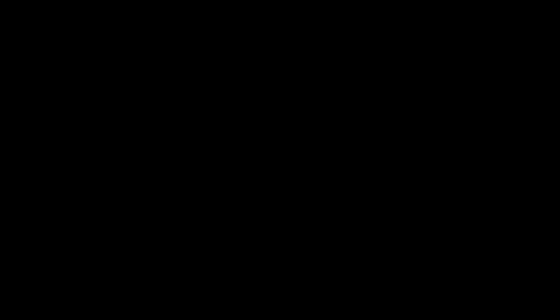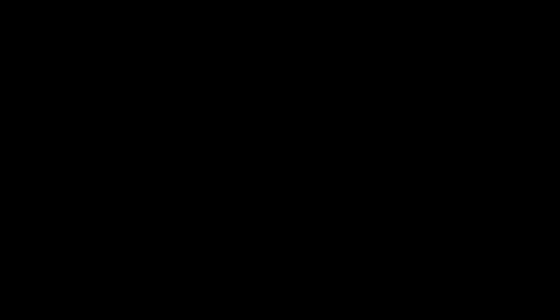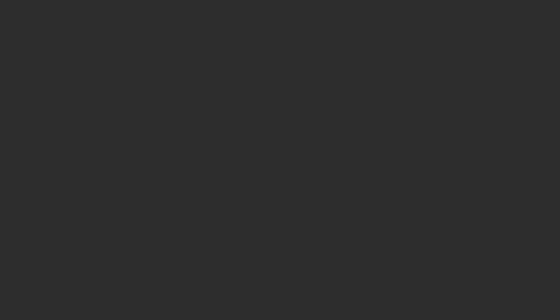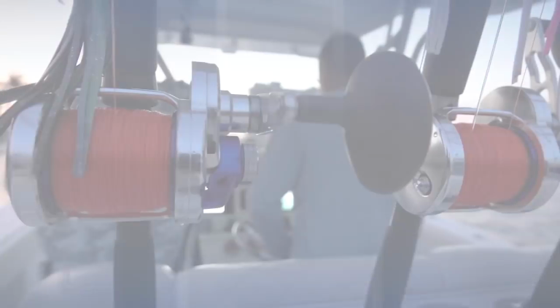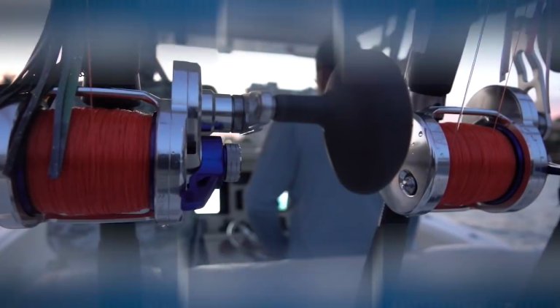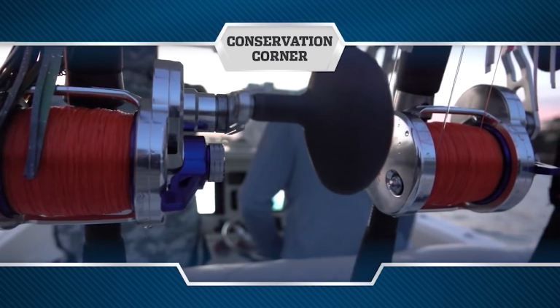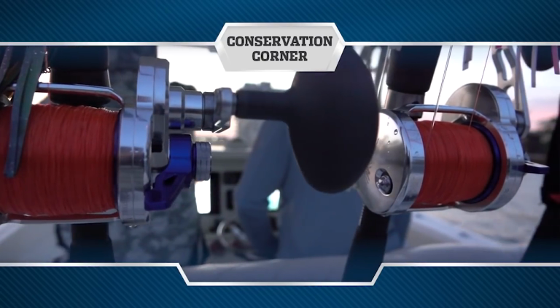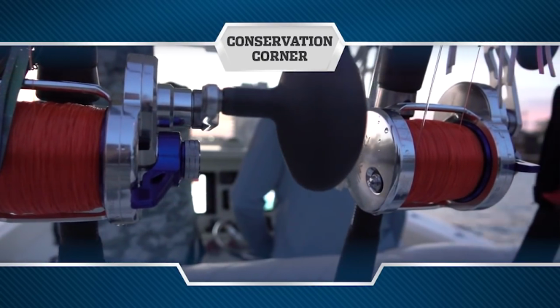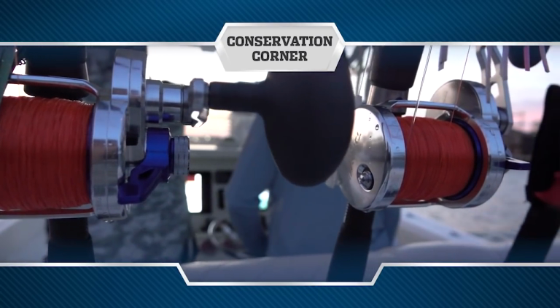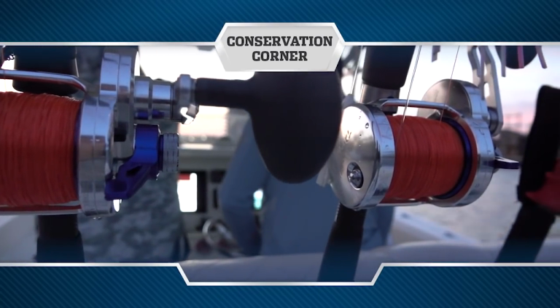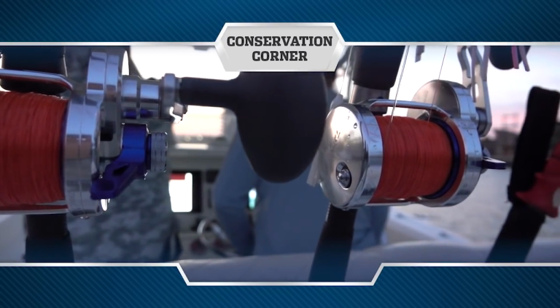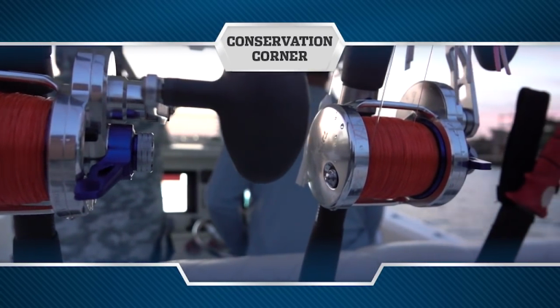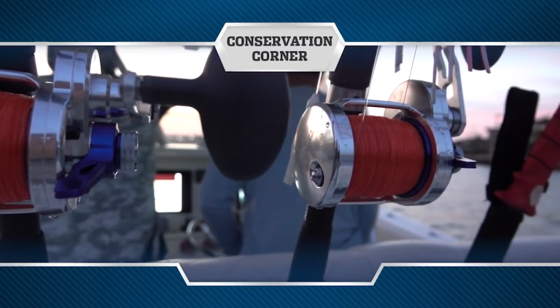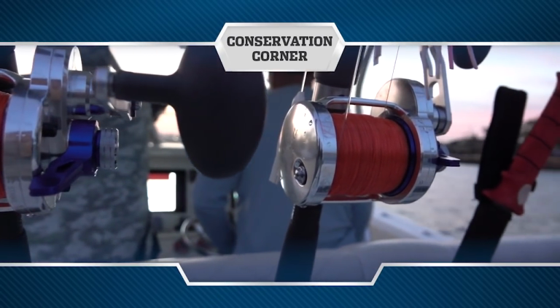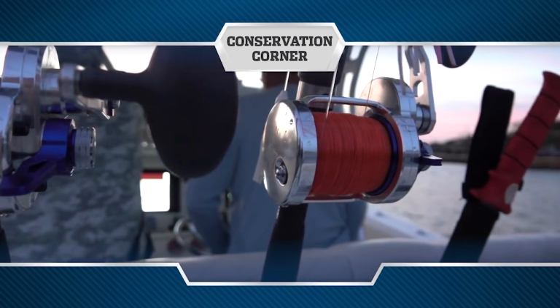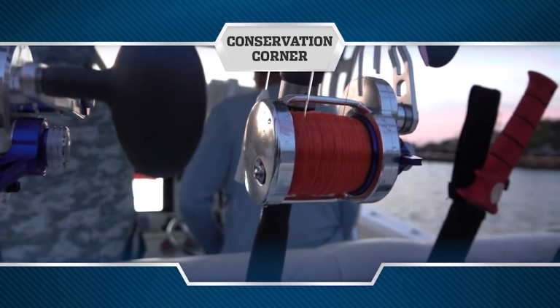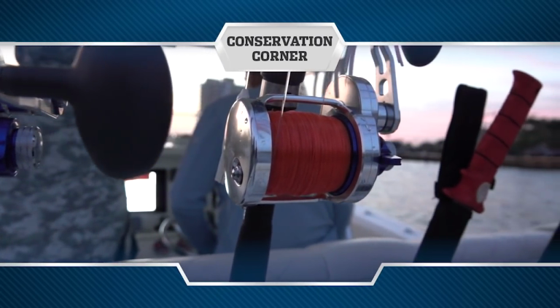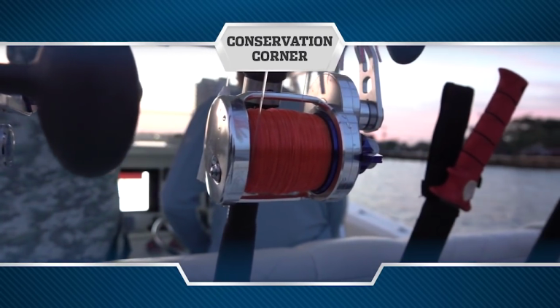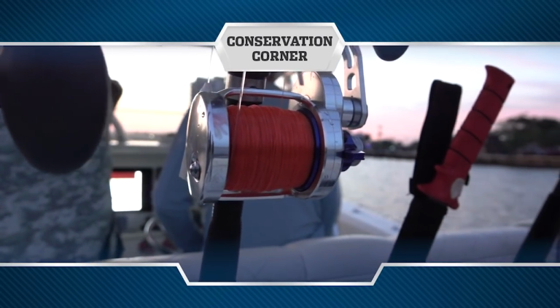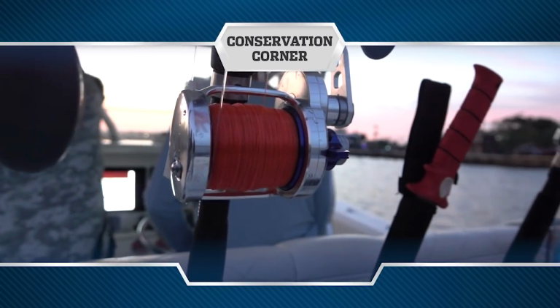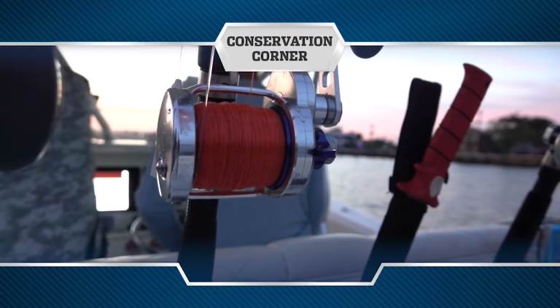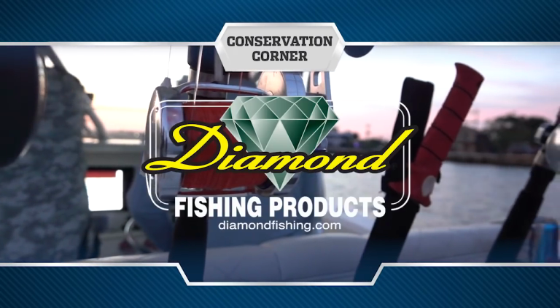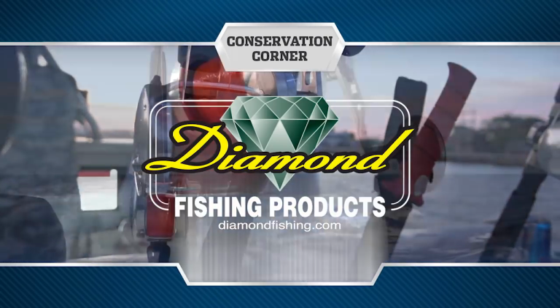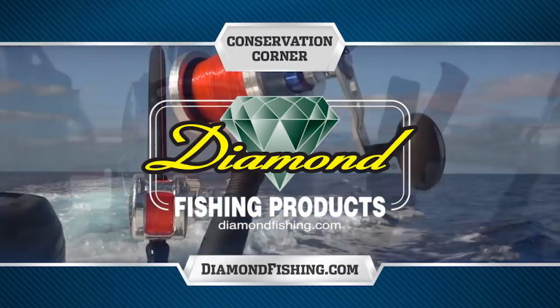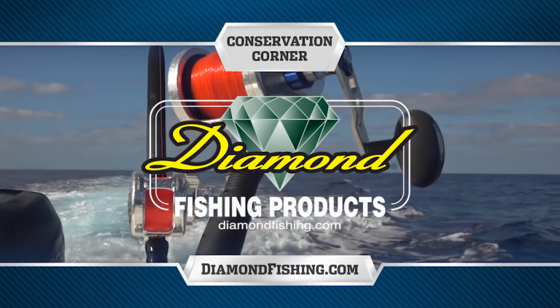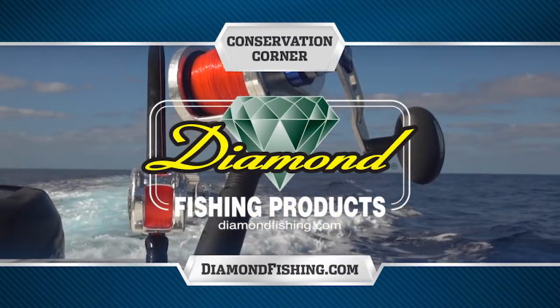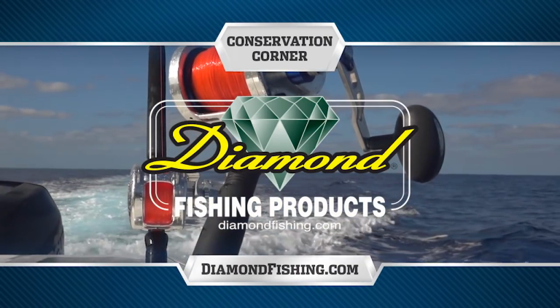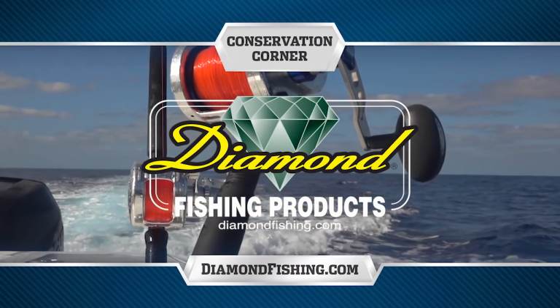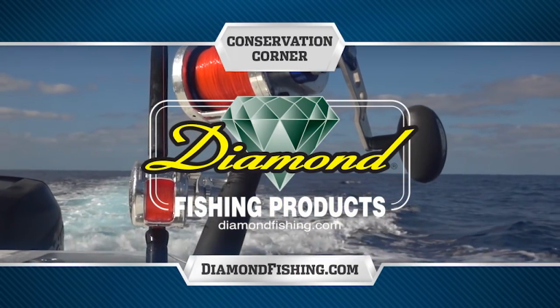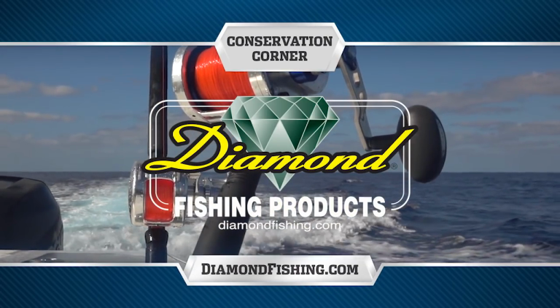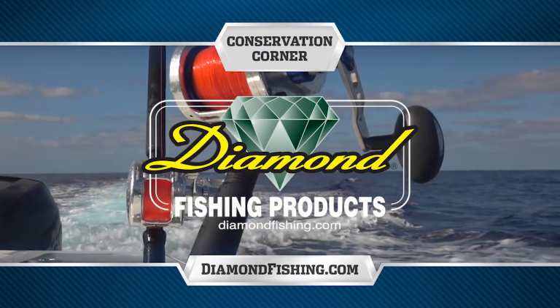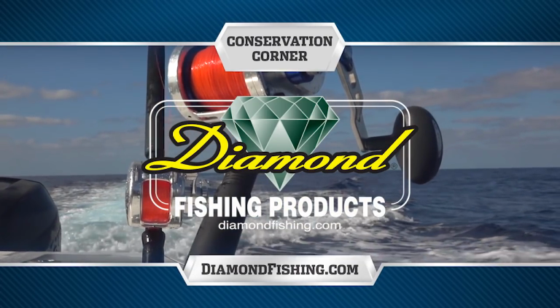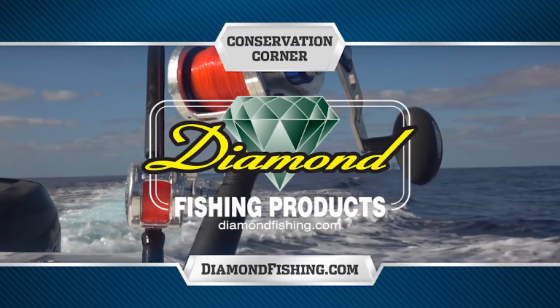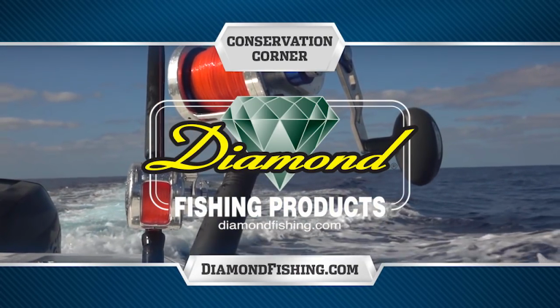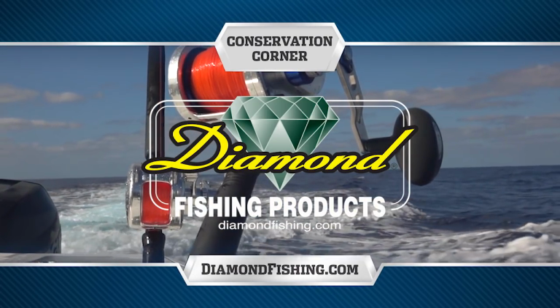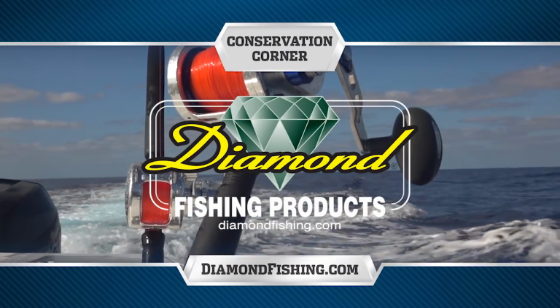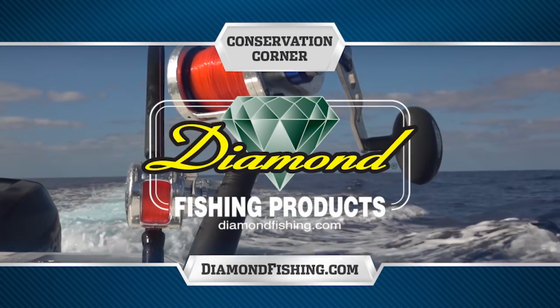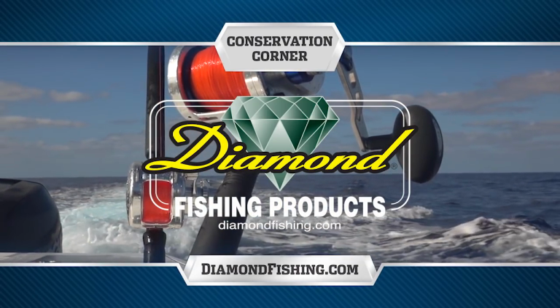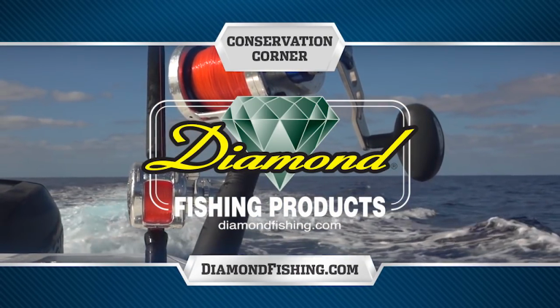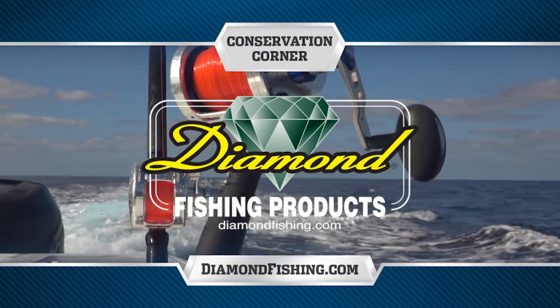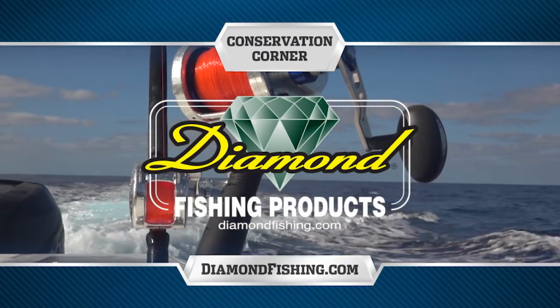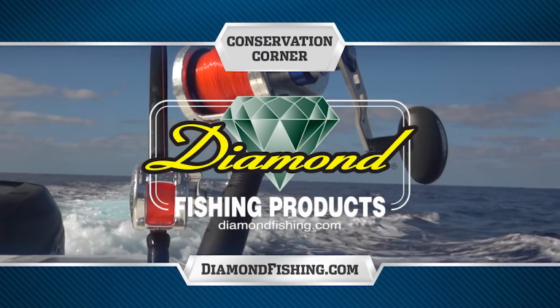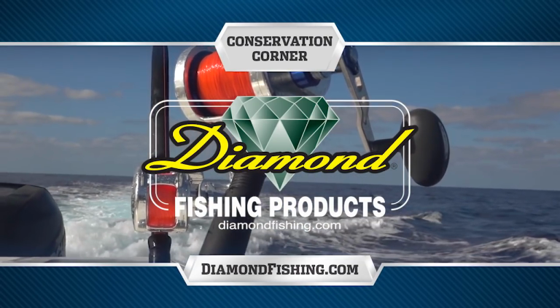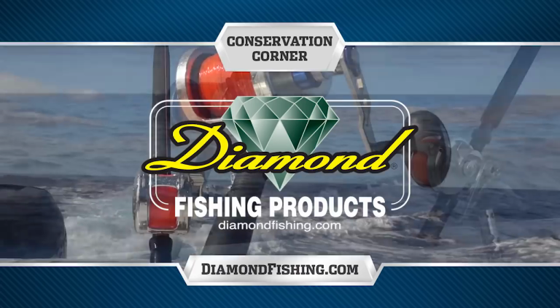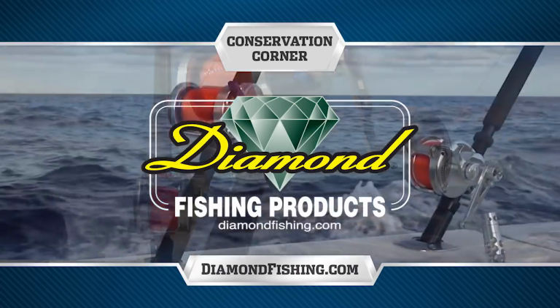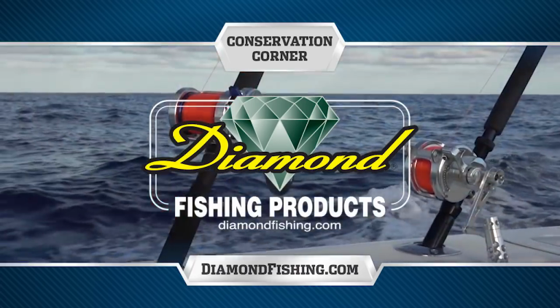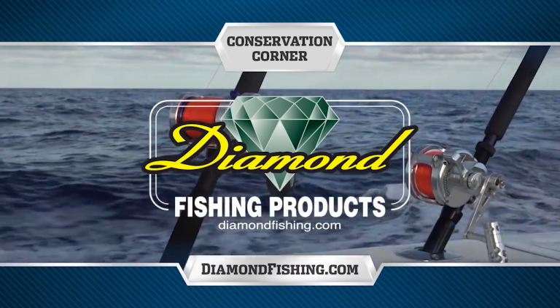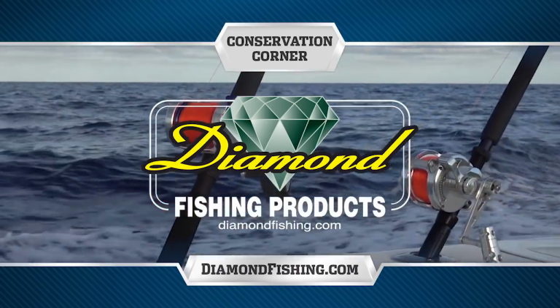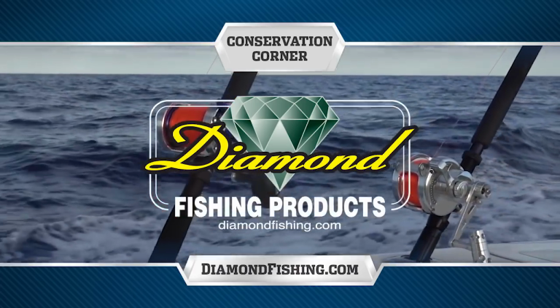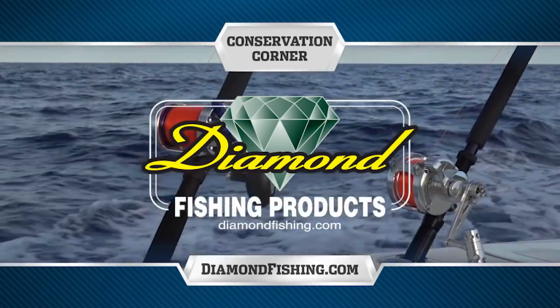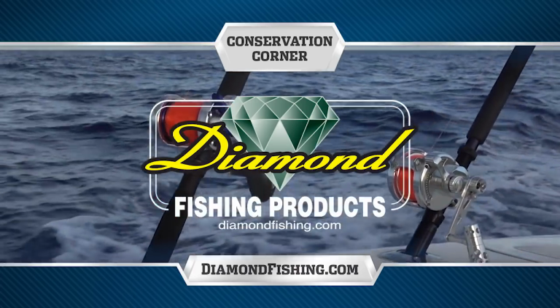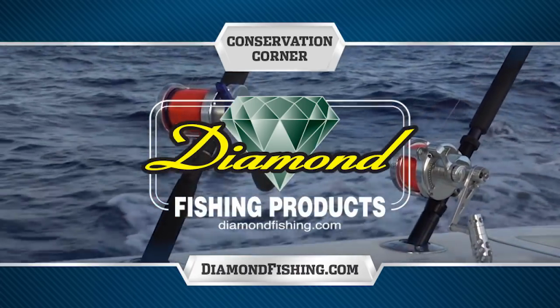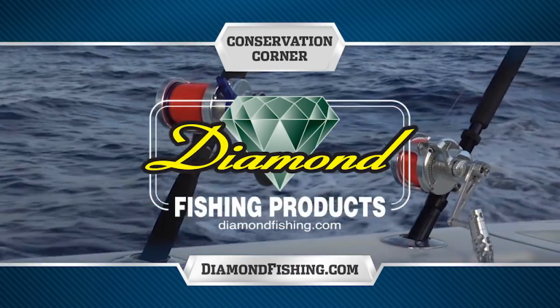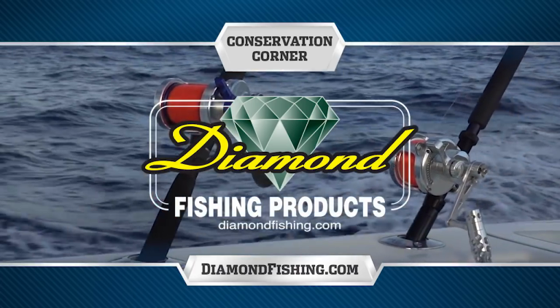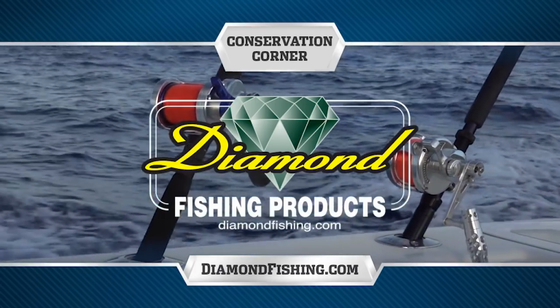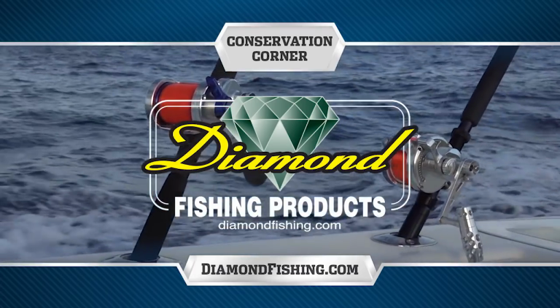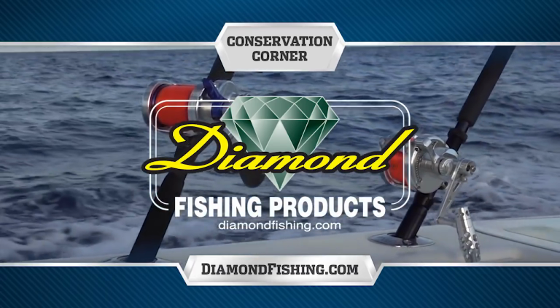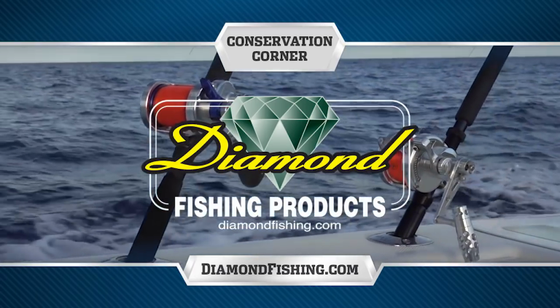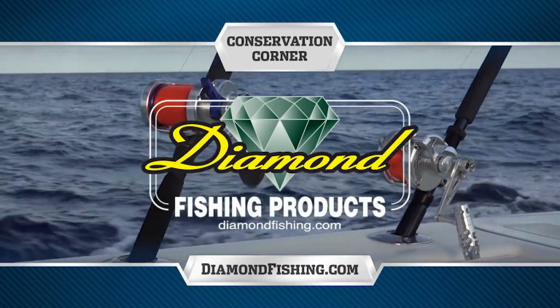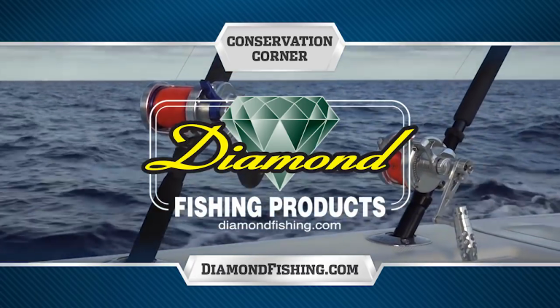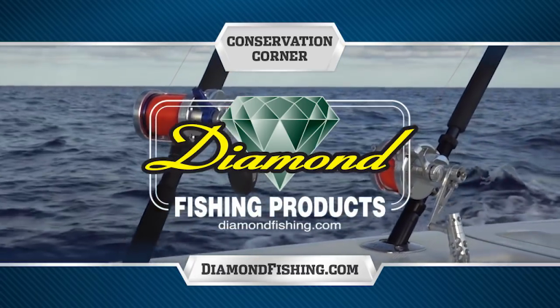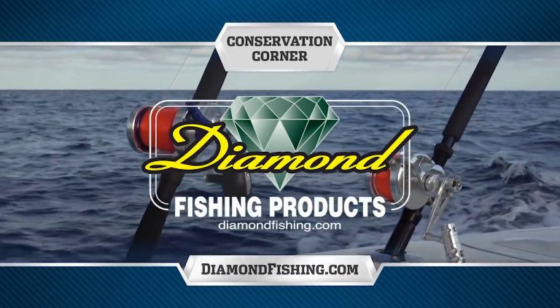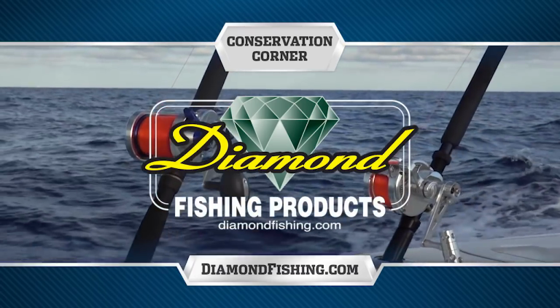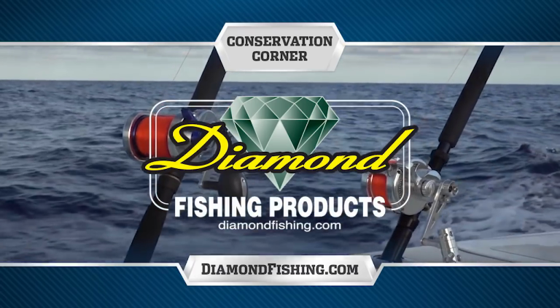Conservation Corner, brought to you by Diamond Fishing, the finest monofilament, fluorocarbon and braided fishing line.